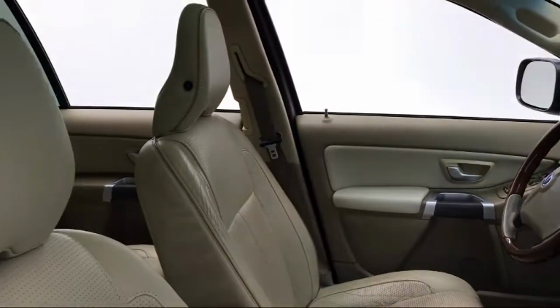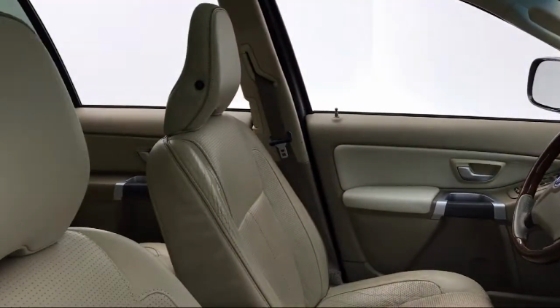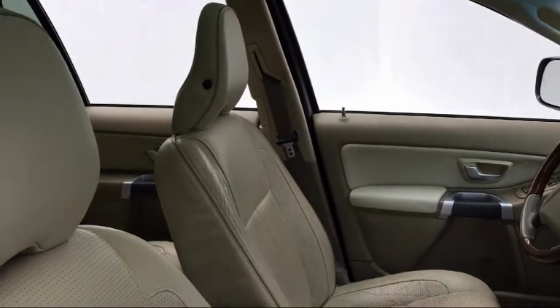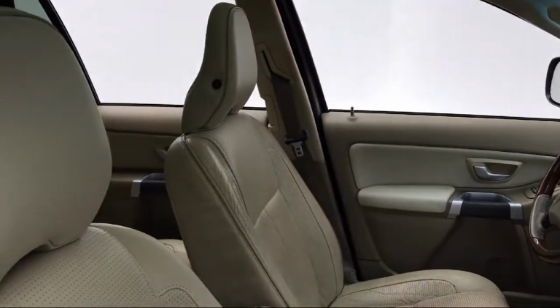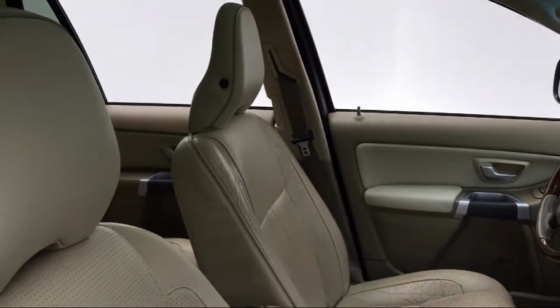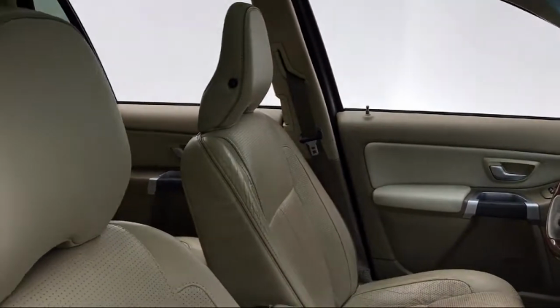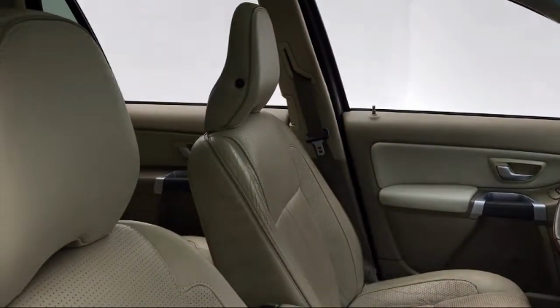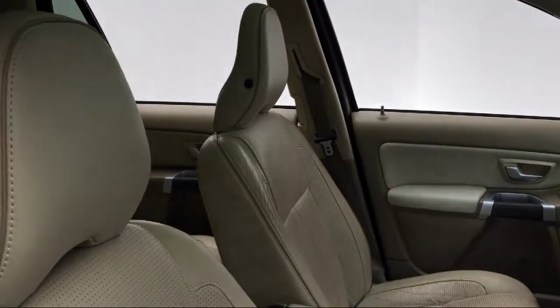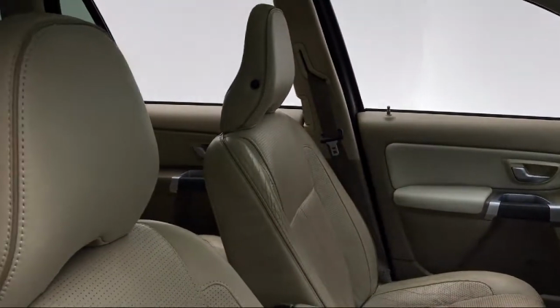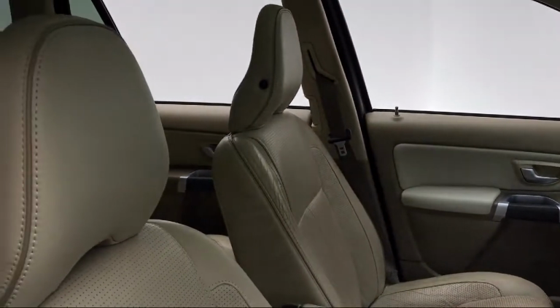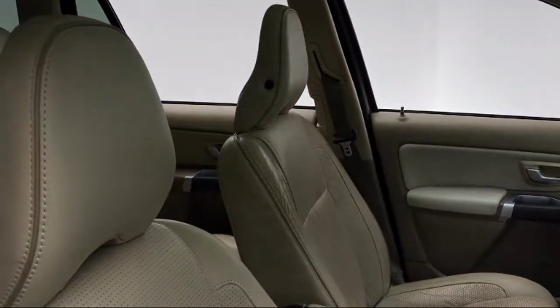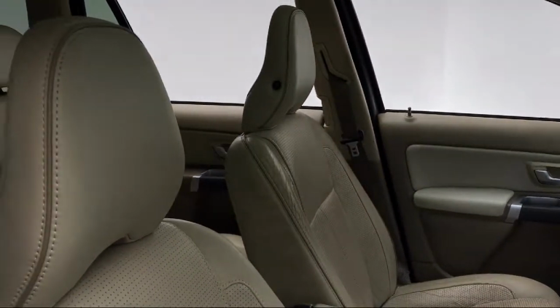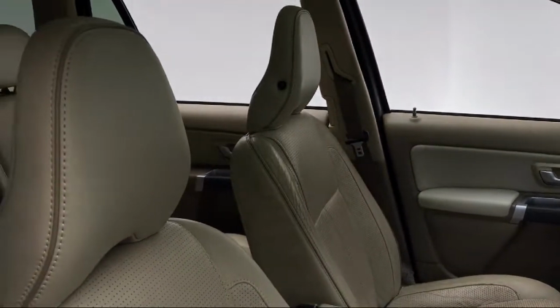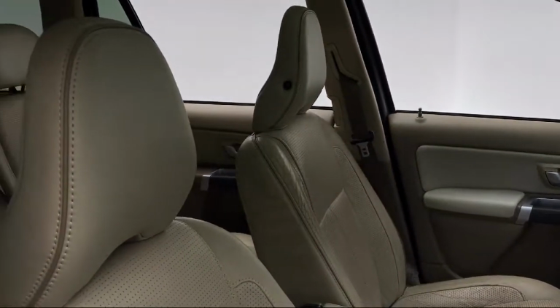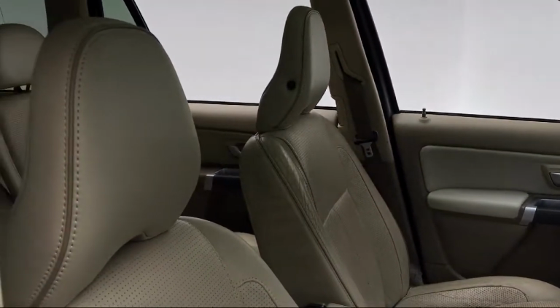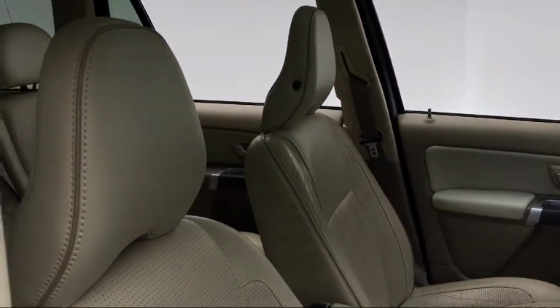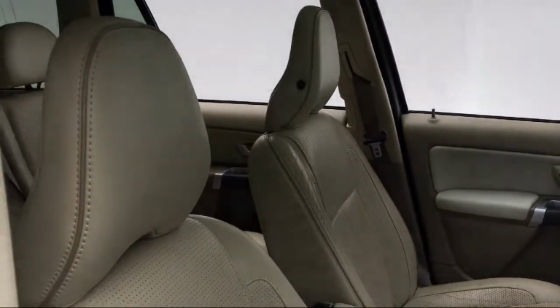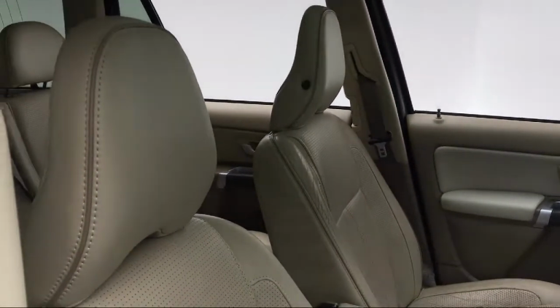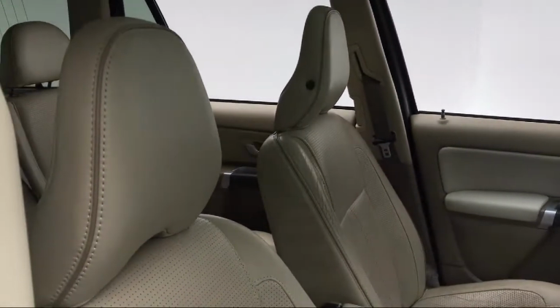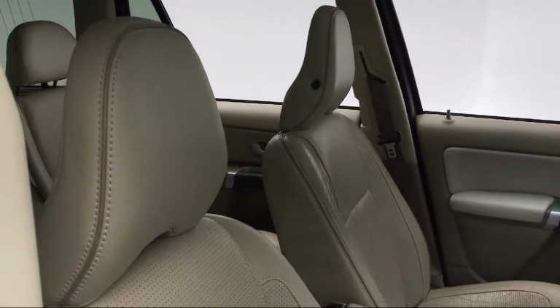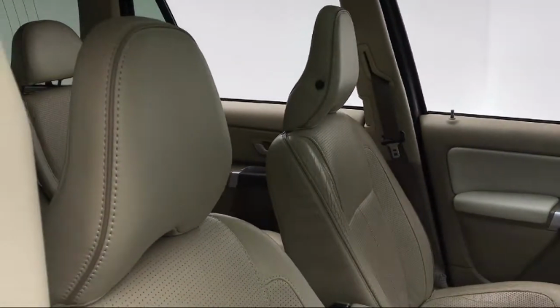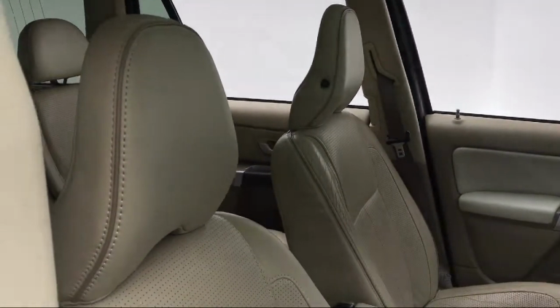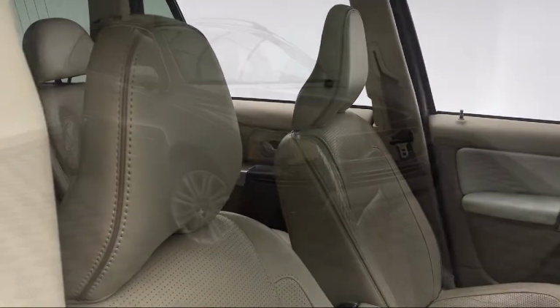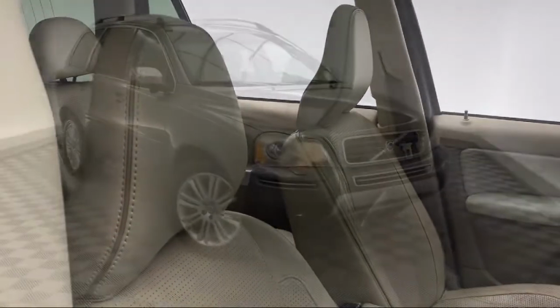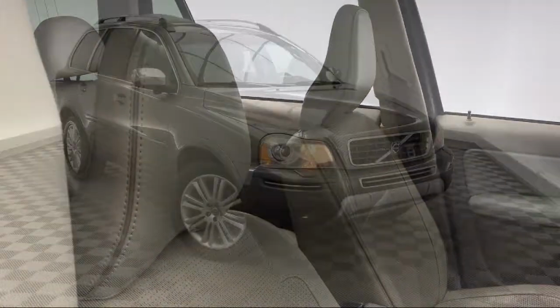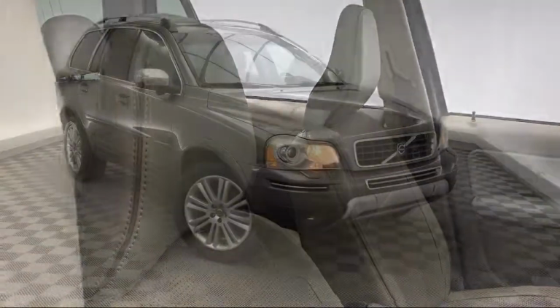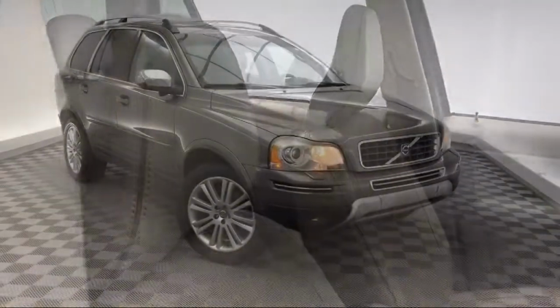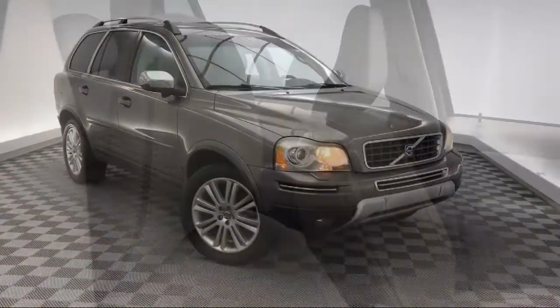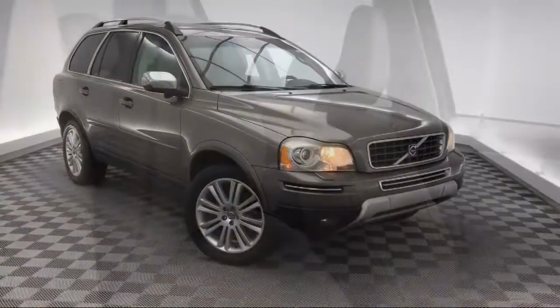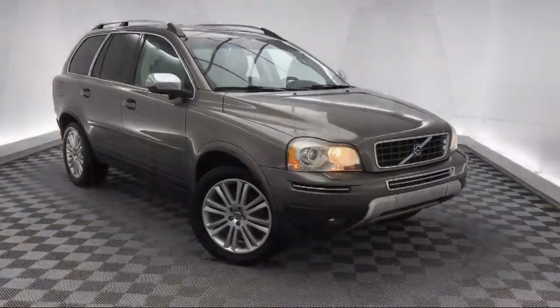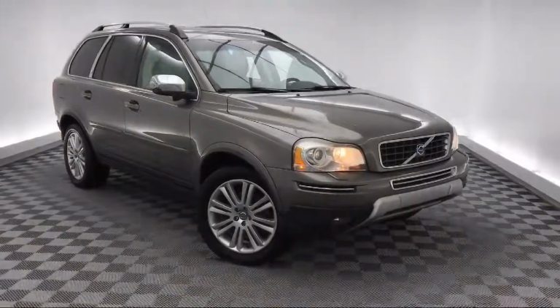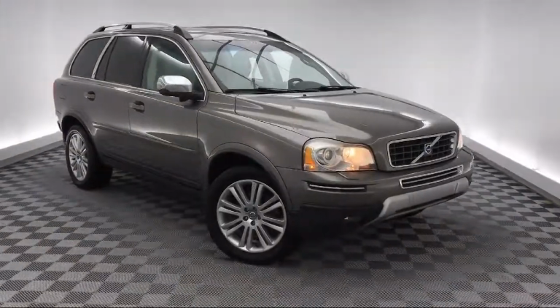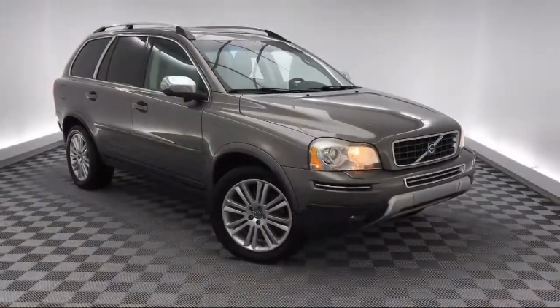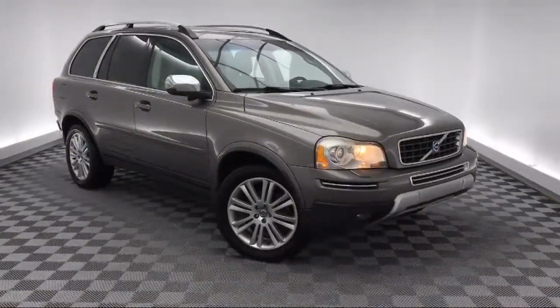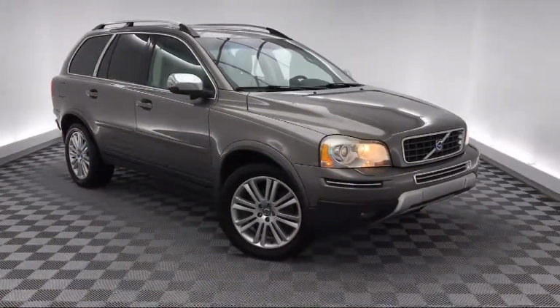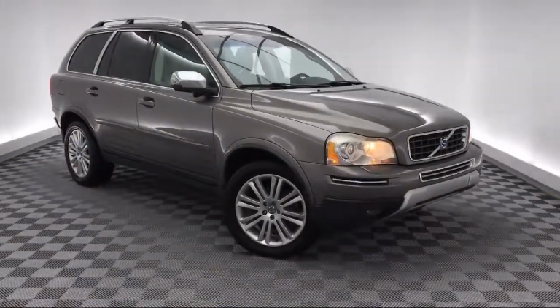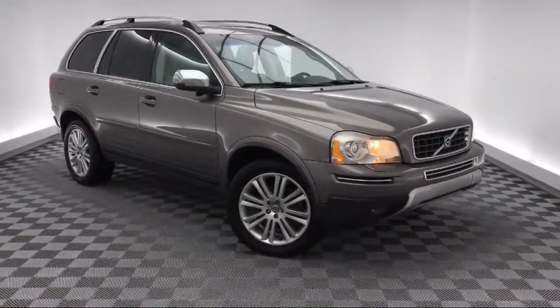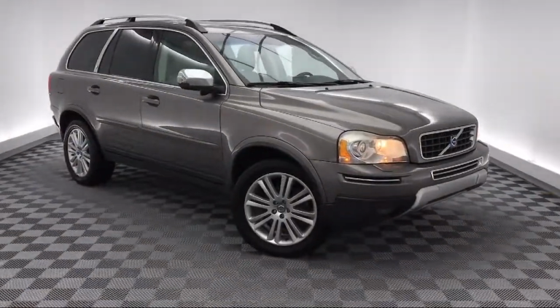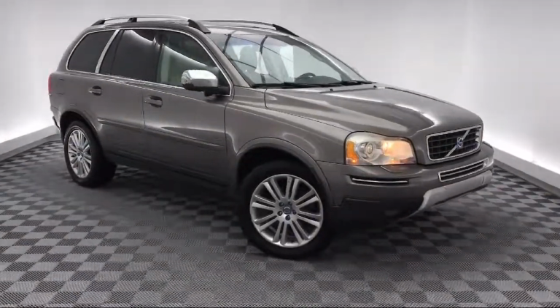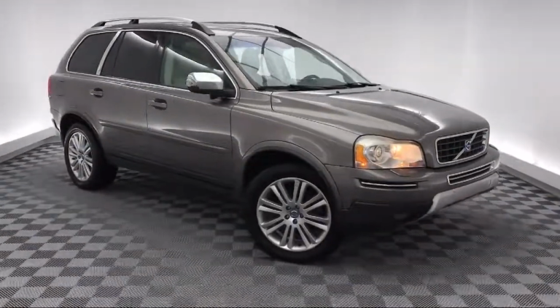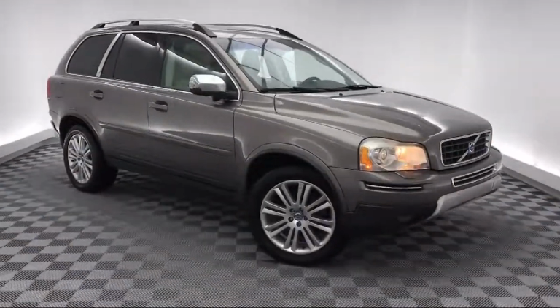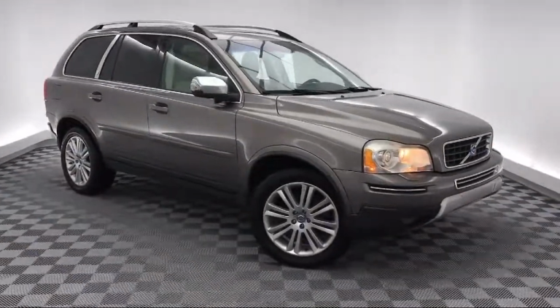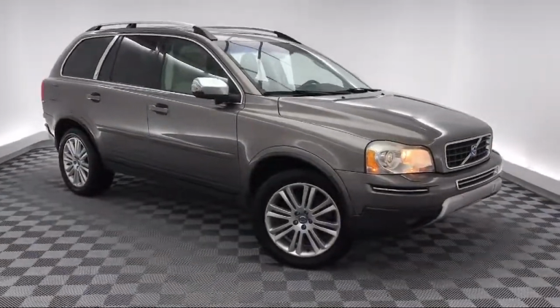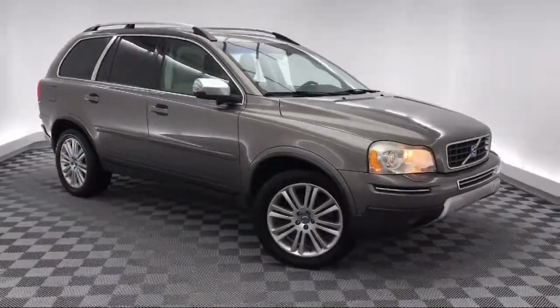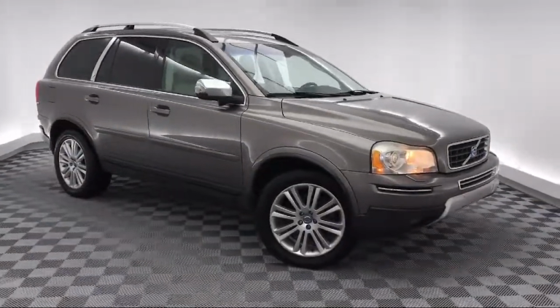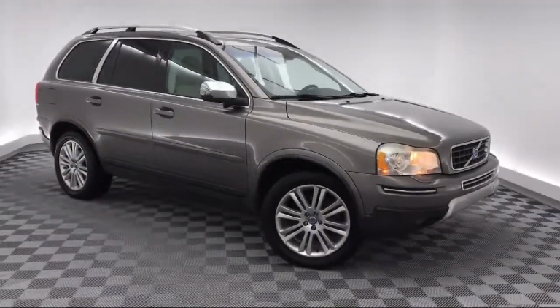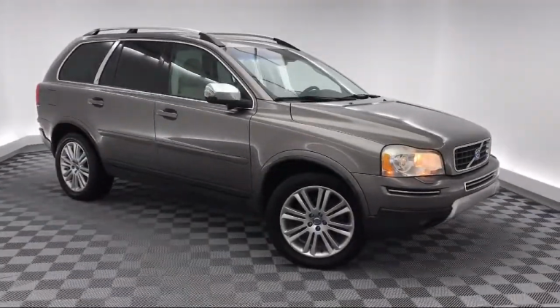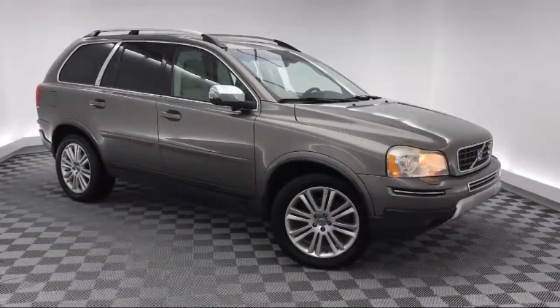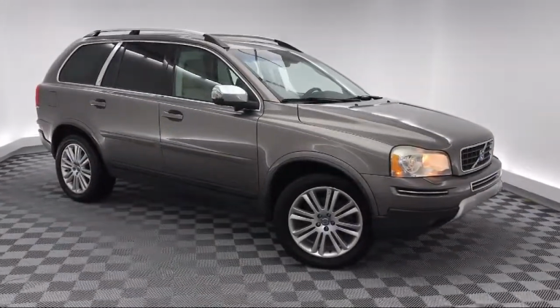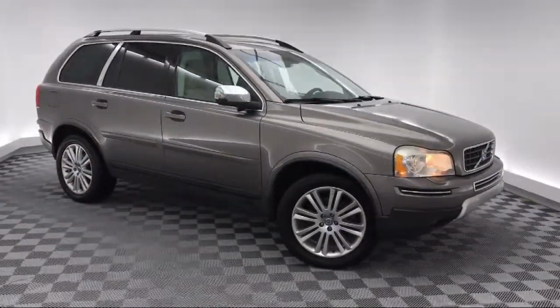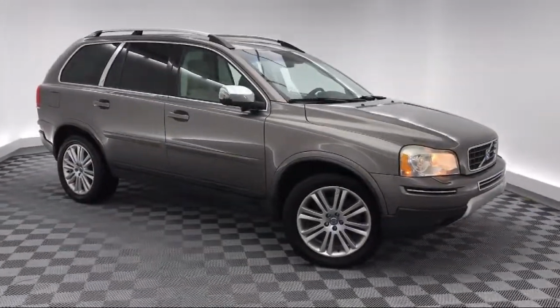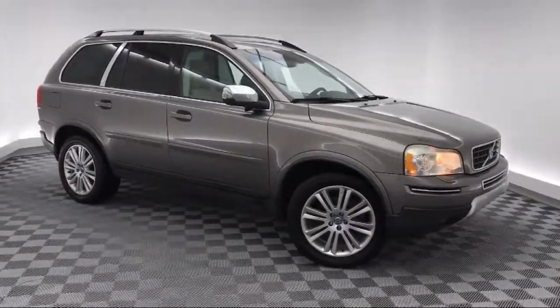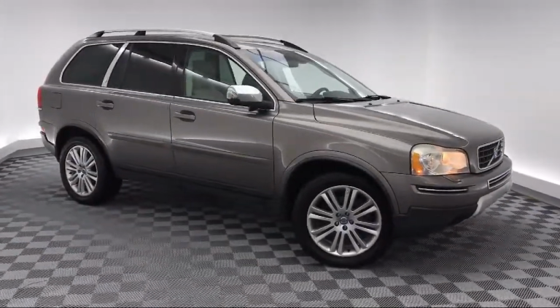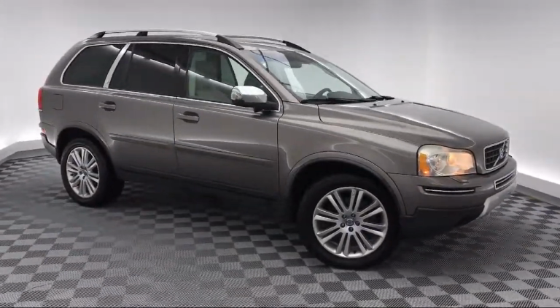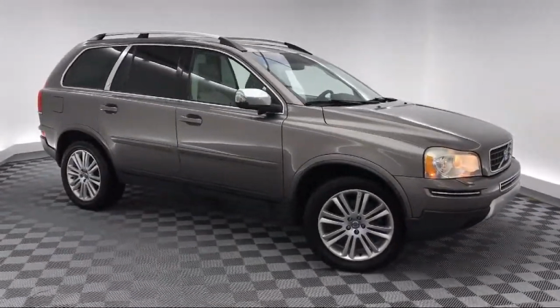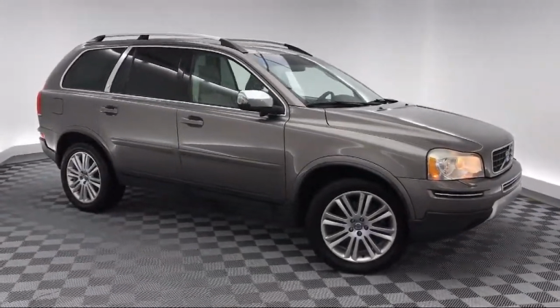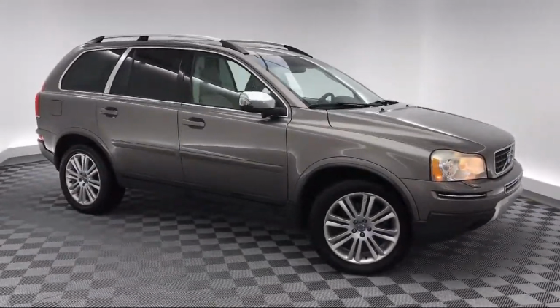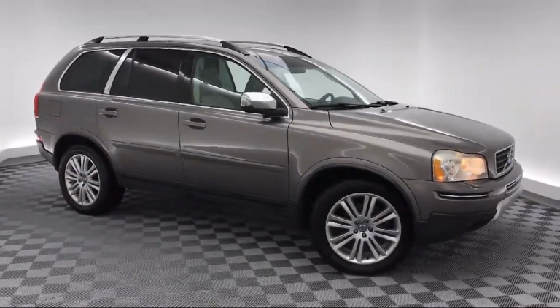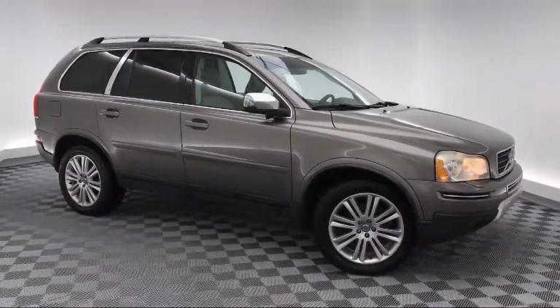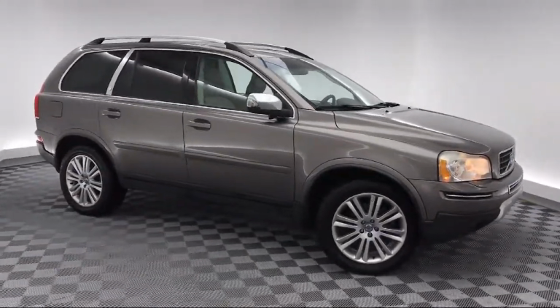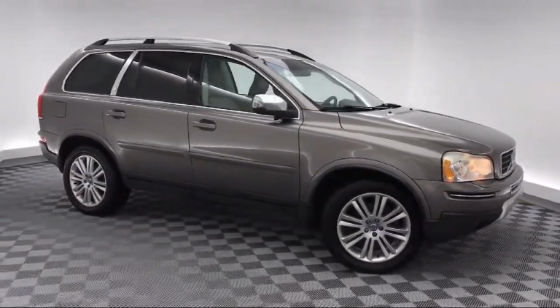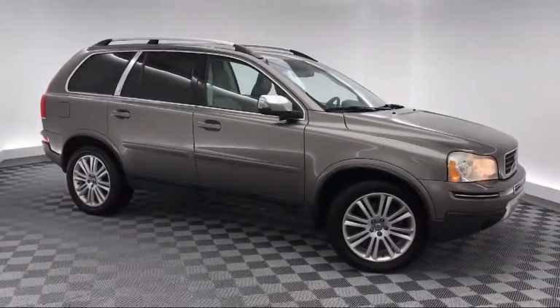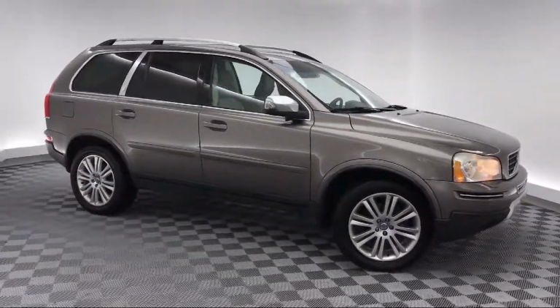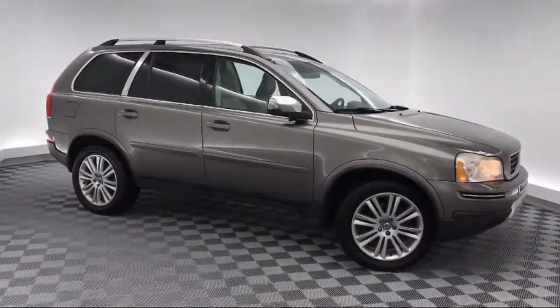It also features a tire pressure monitoring system, third row seating, parking sensors, roof rack, and much more.